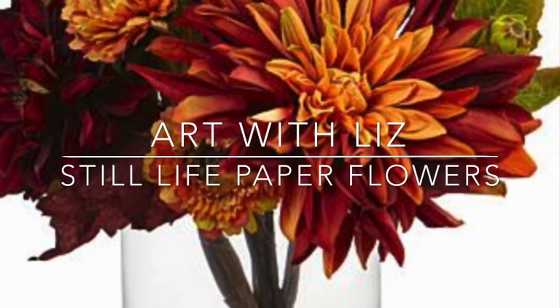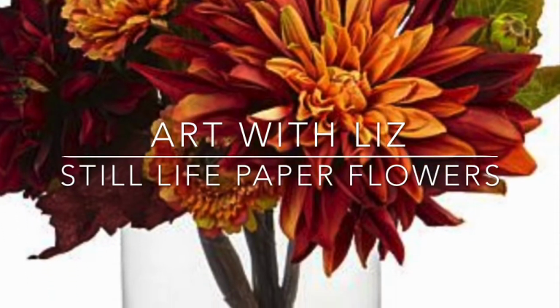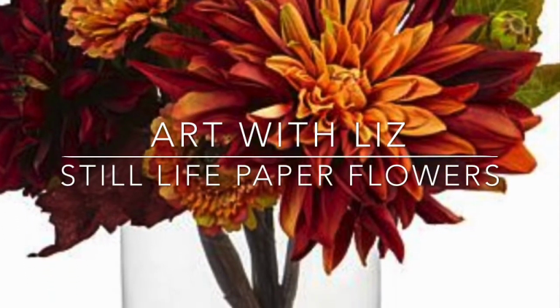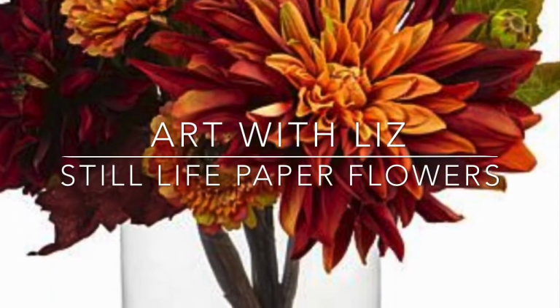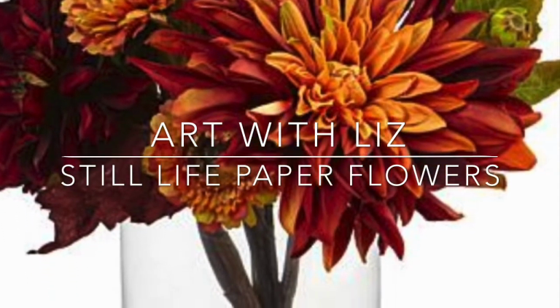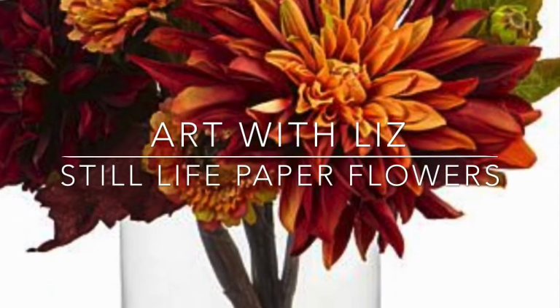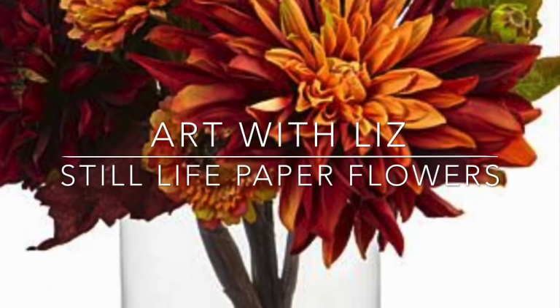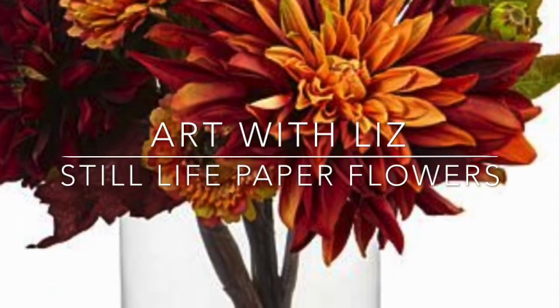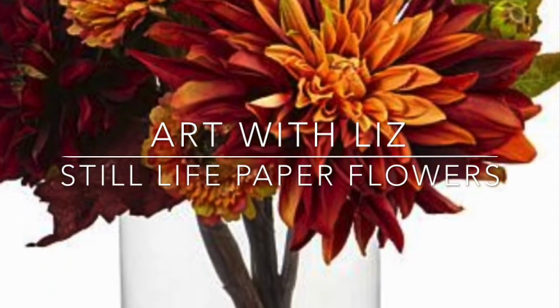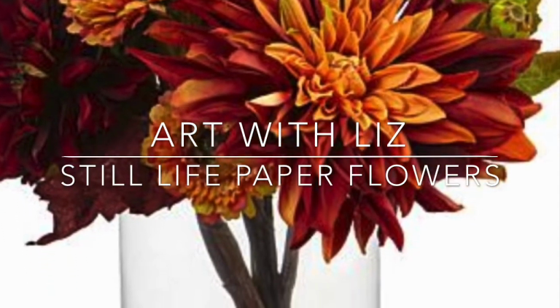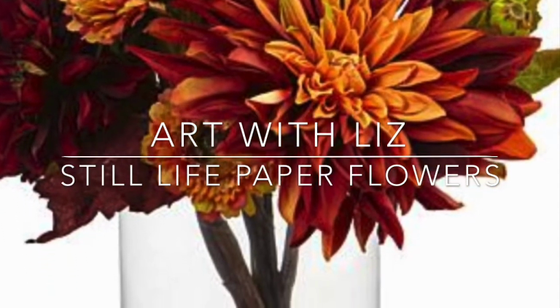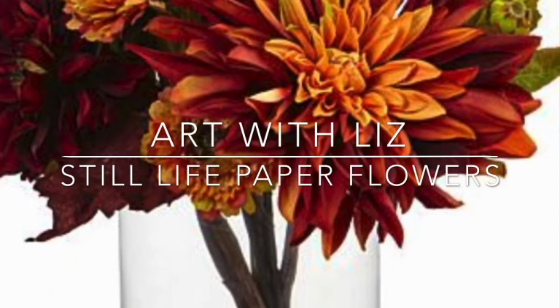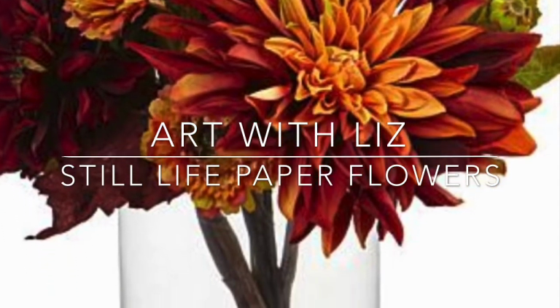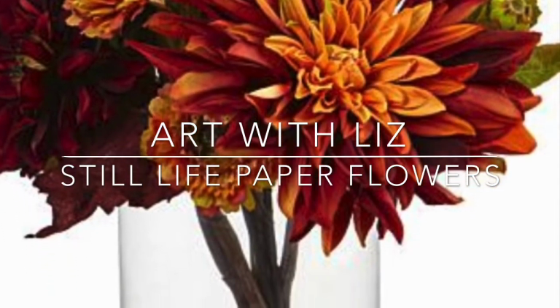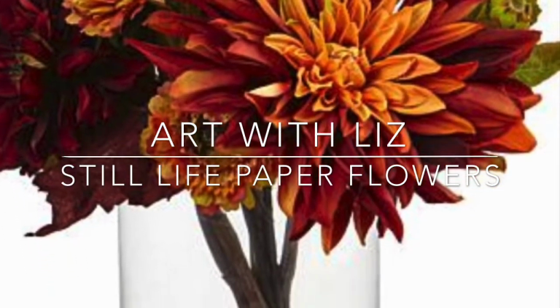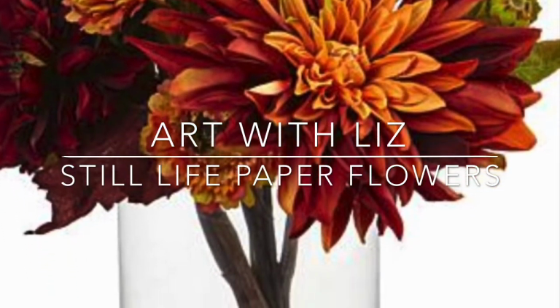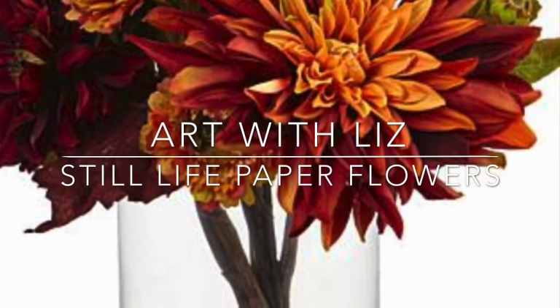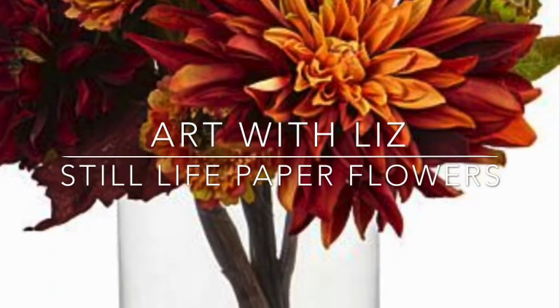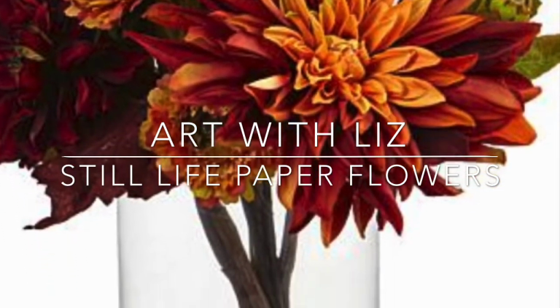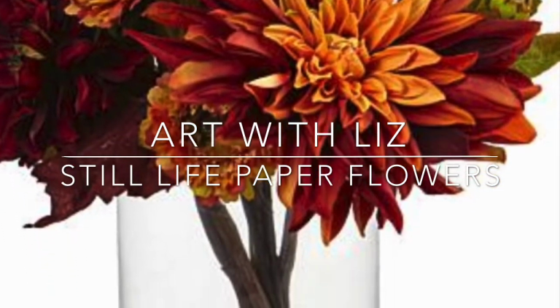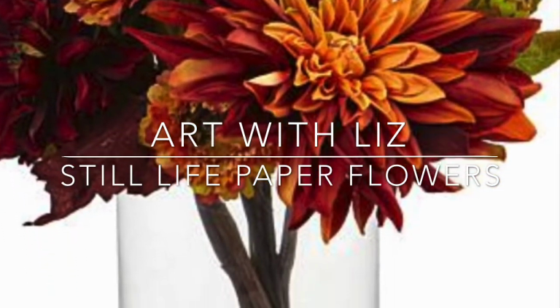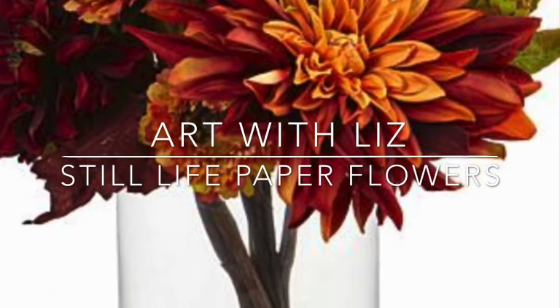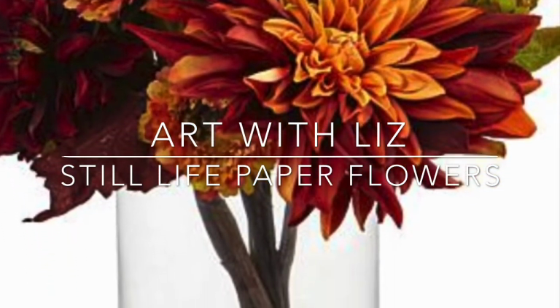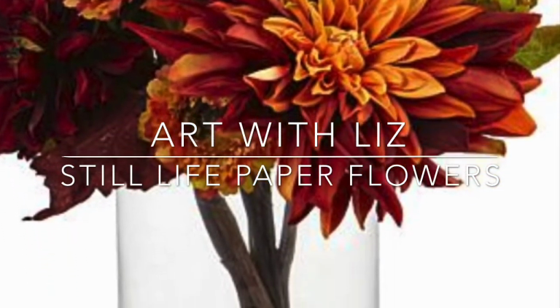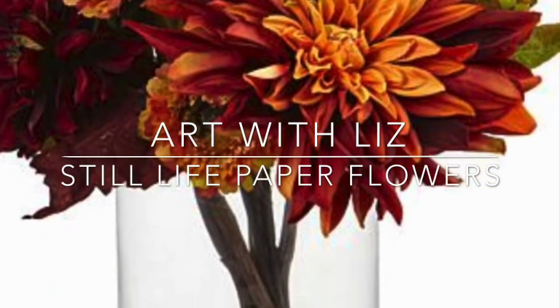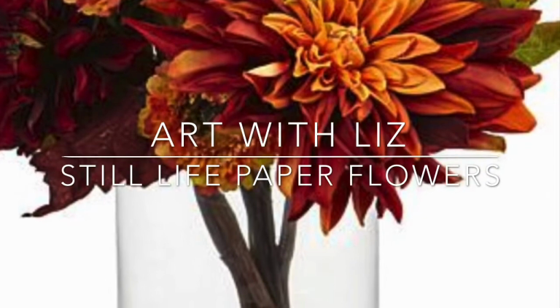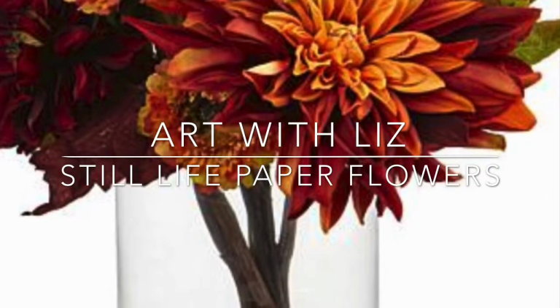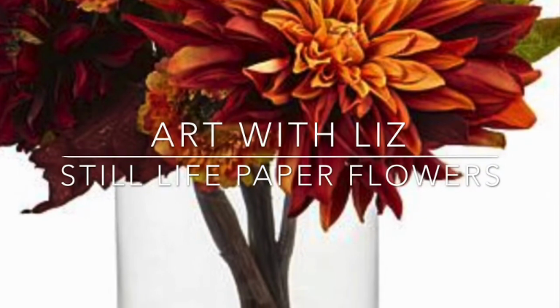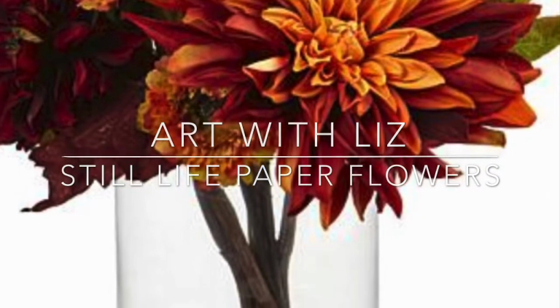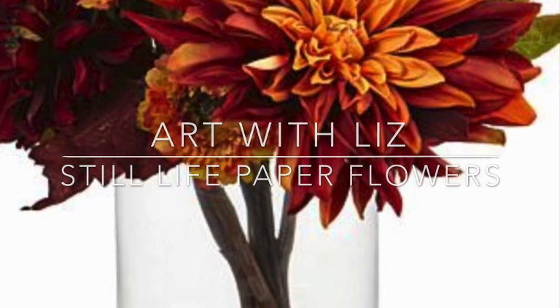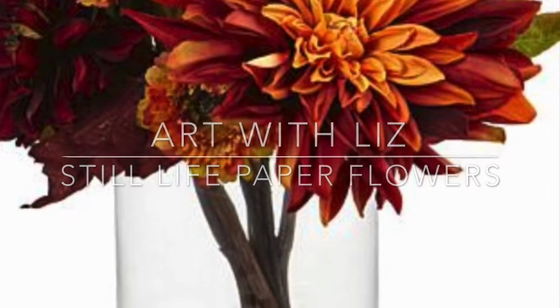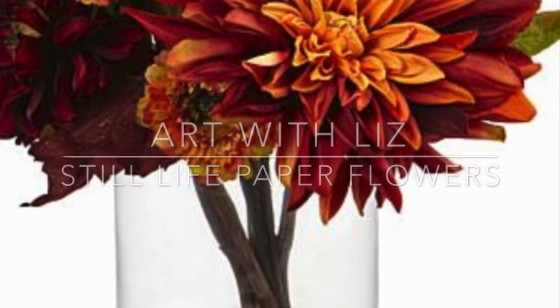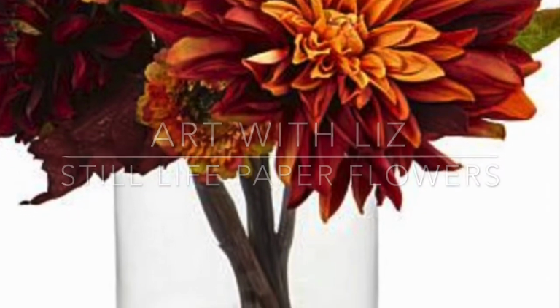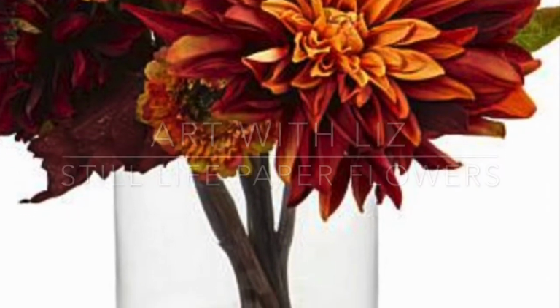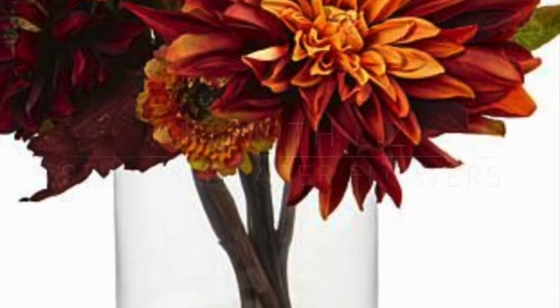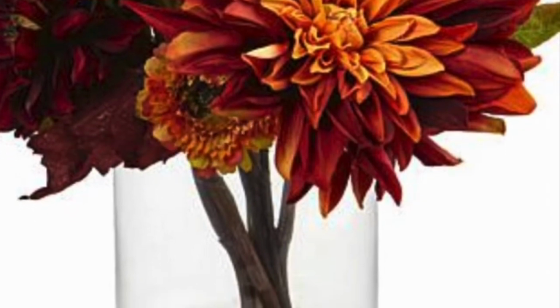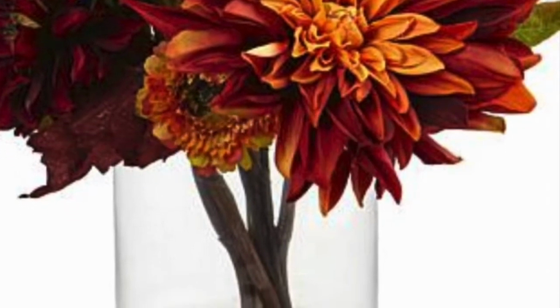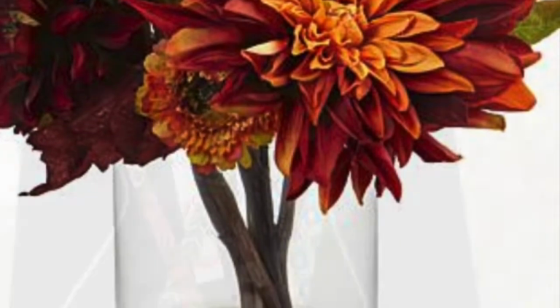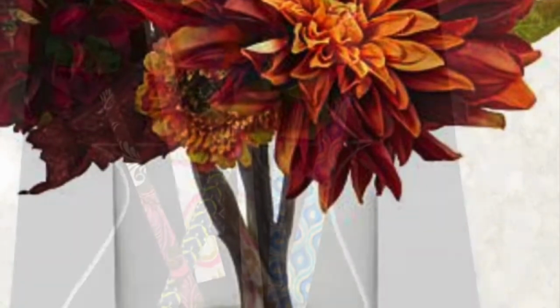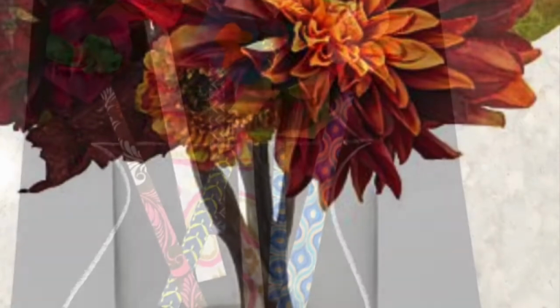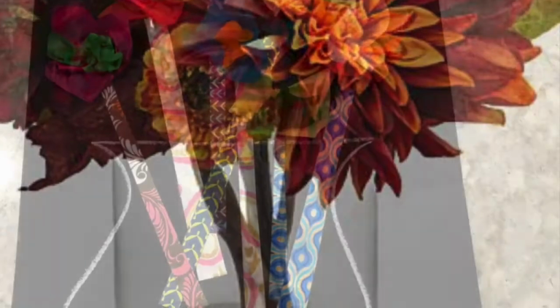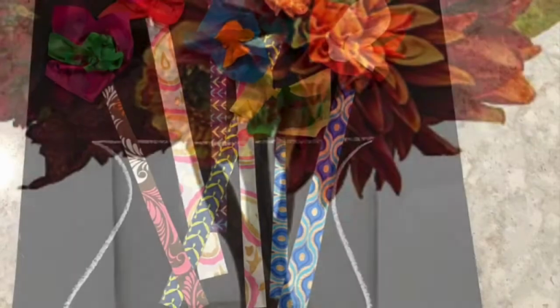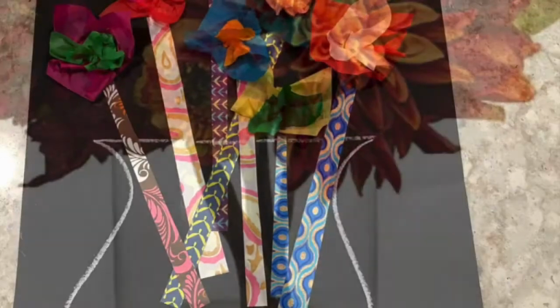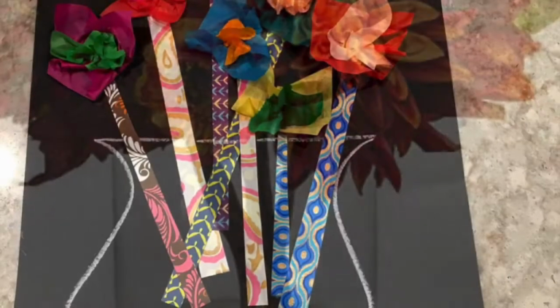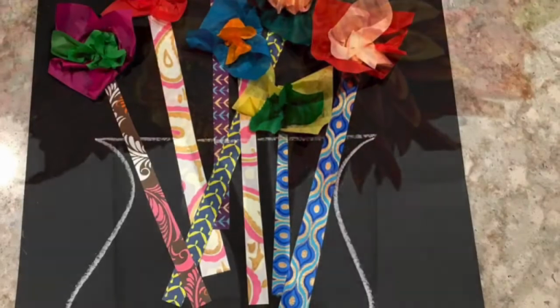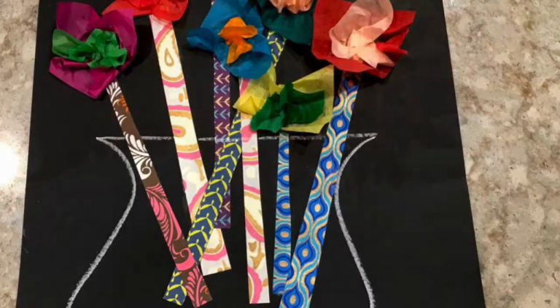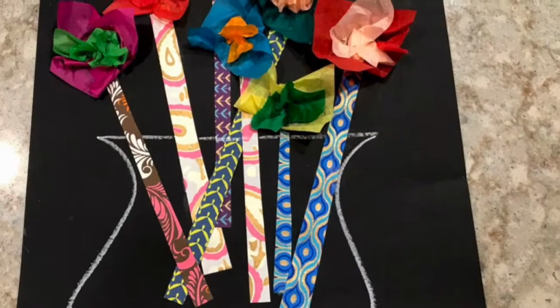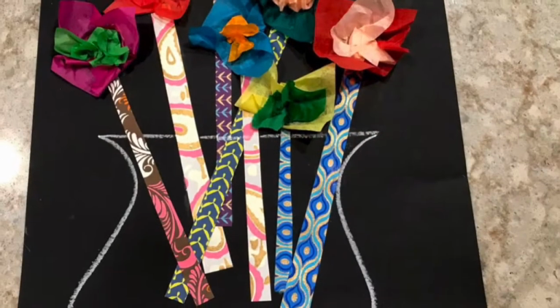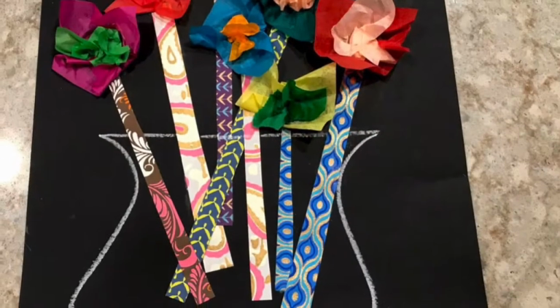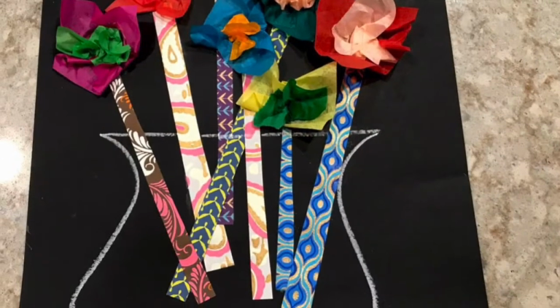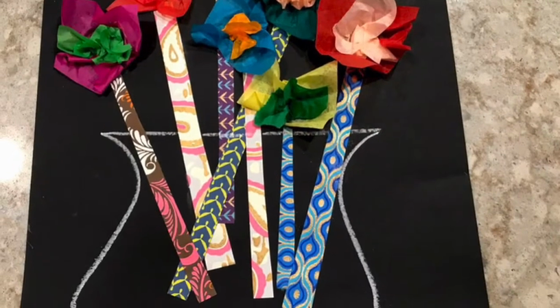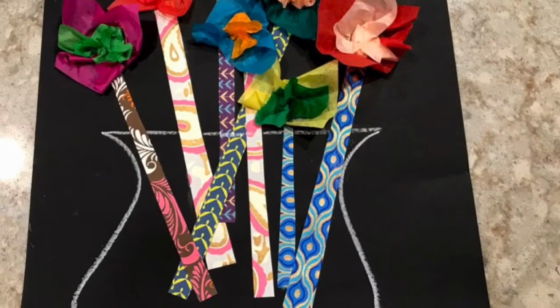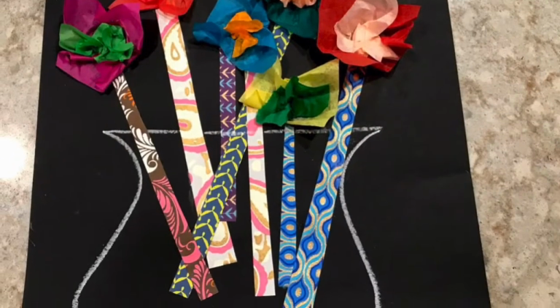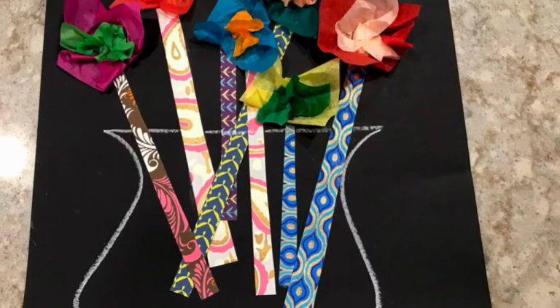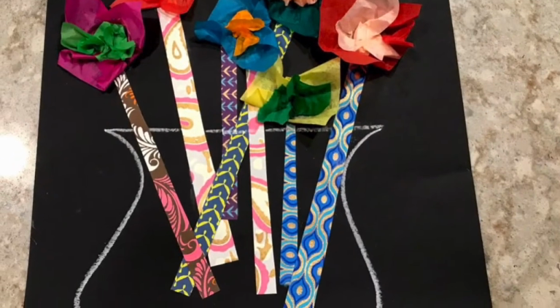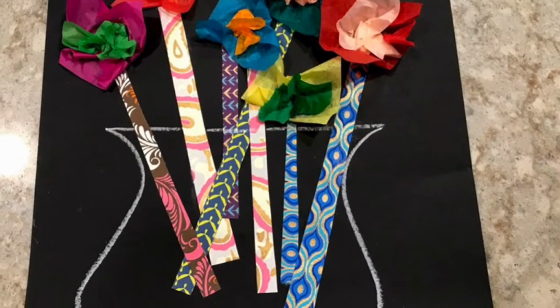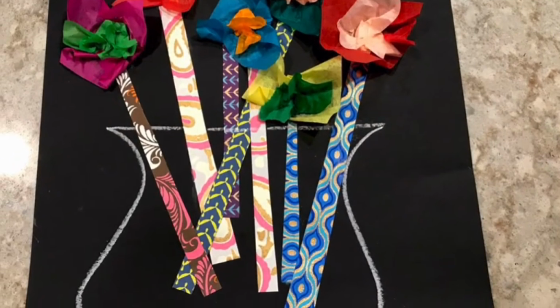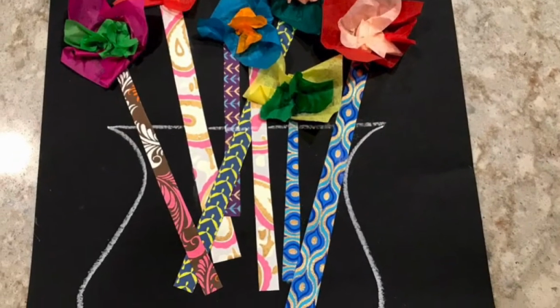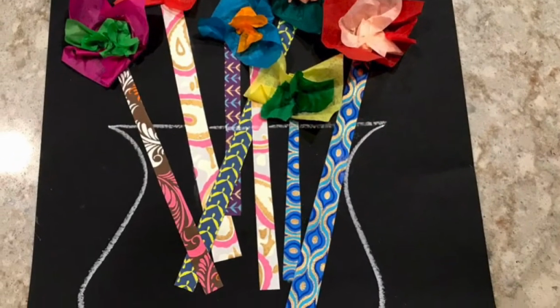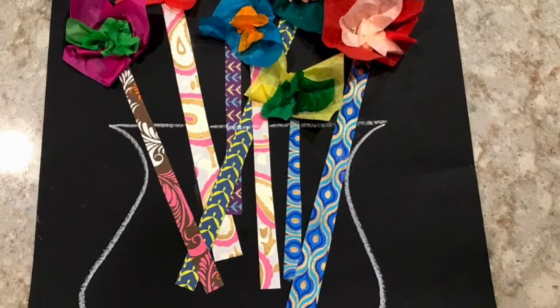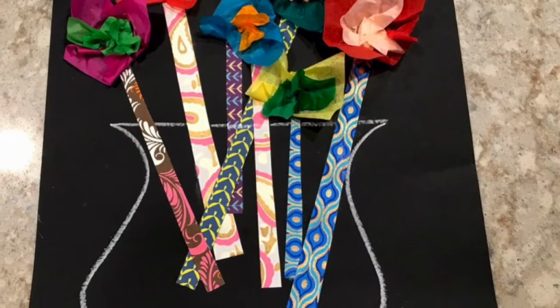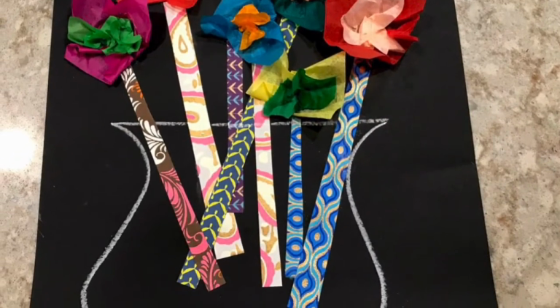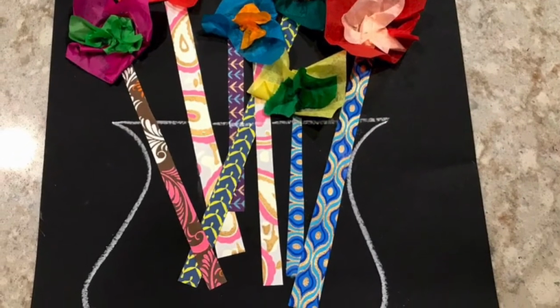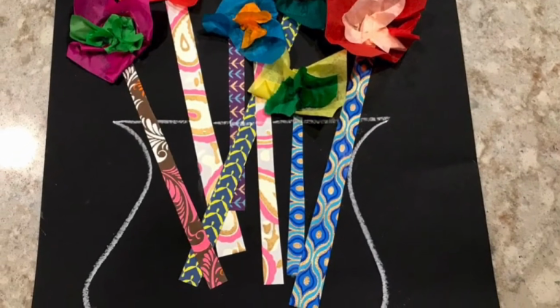Welcome to Art with Liz! Today we're going to be working on some still life paper flowers.